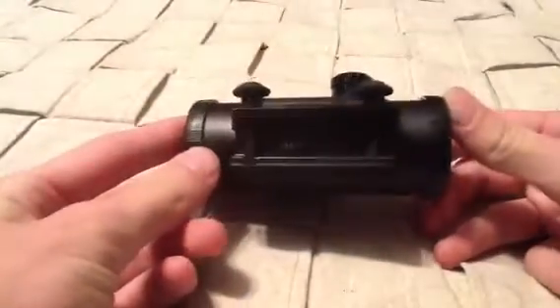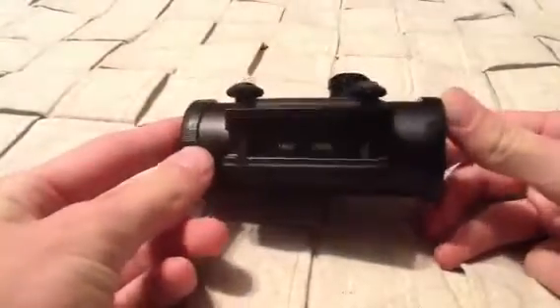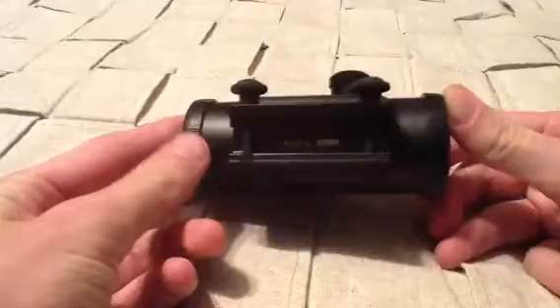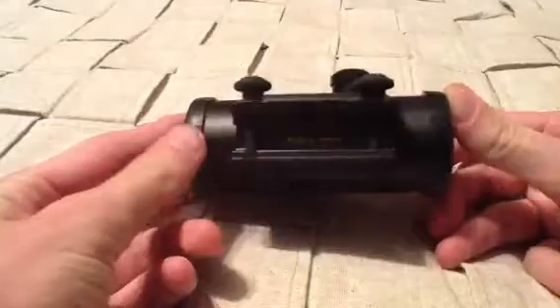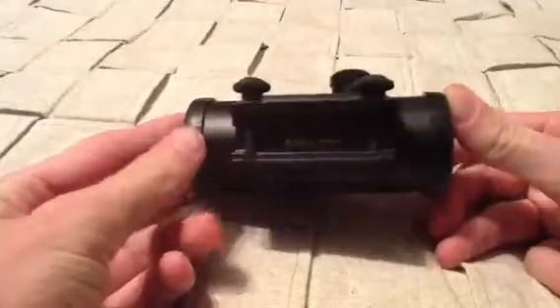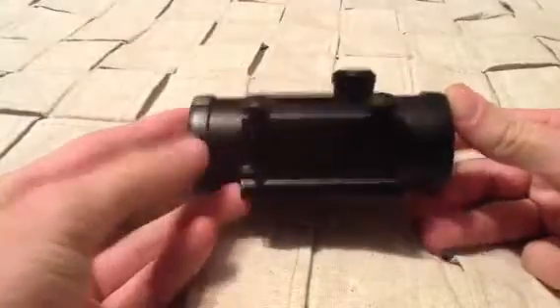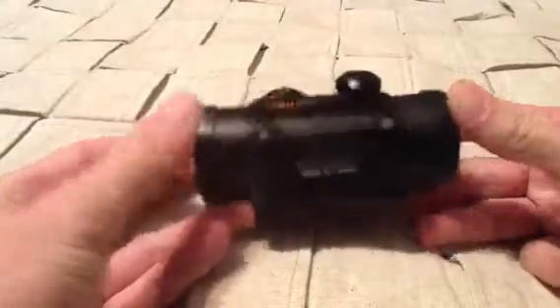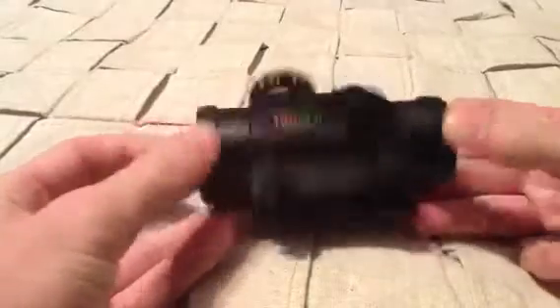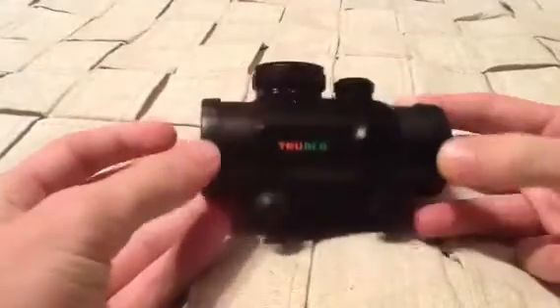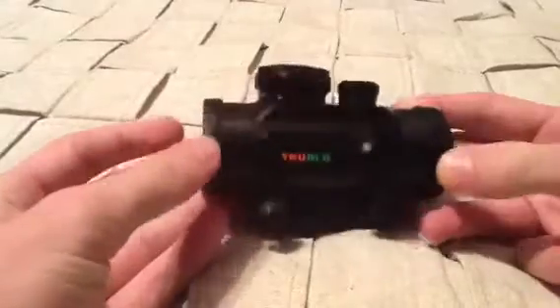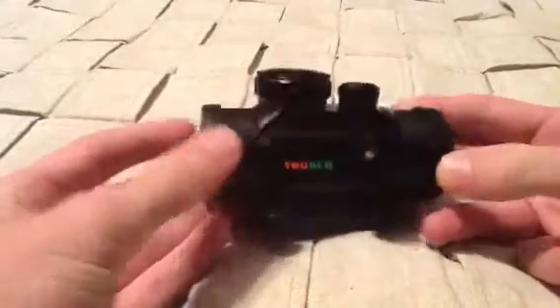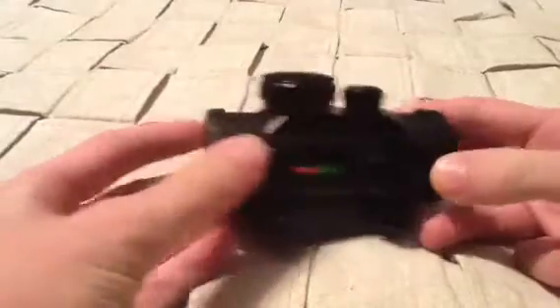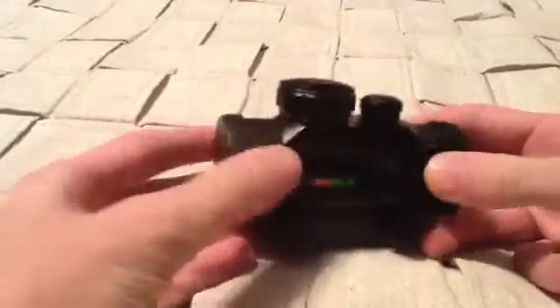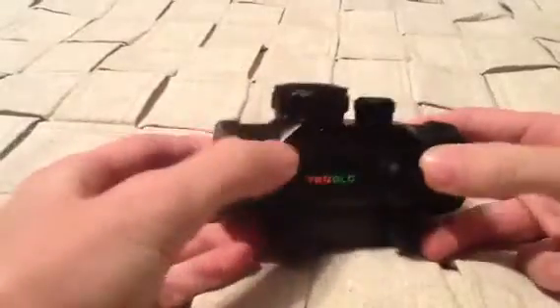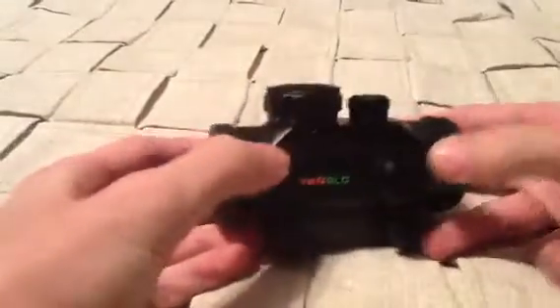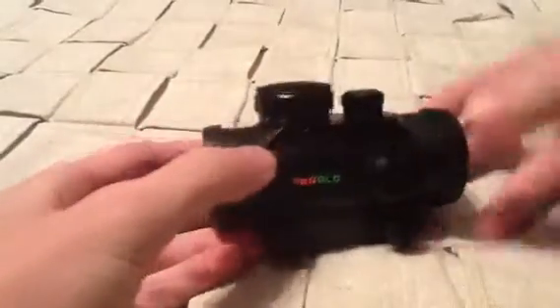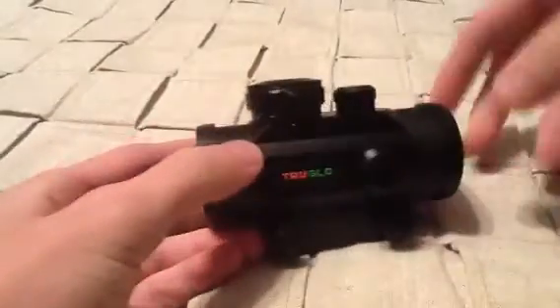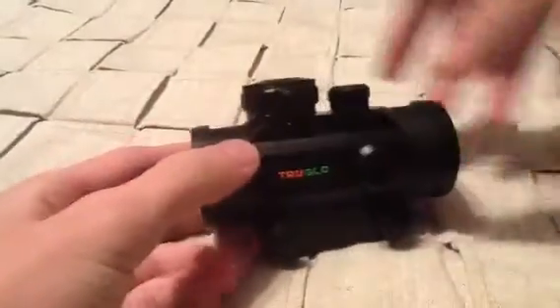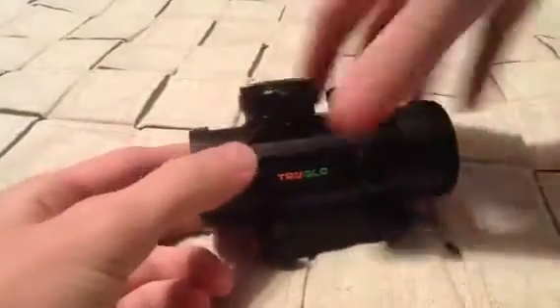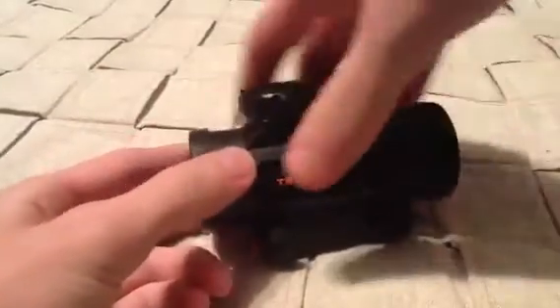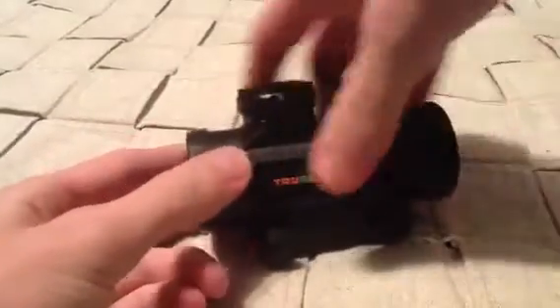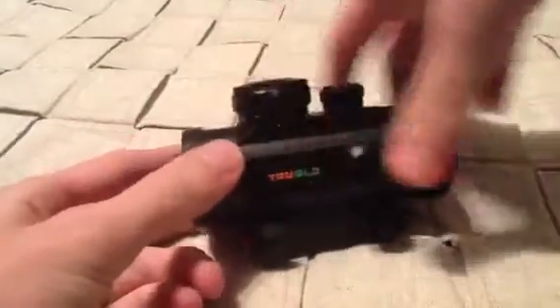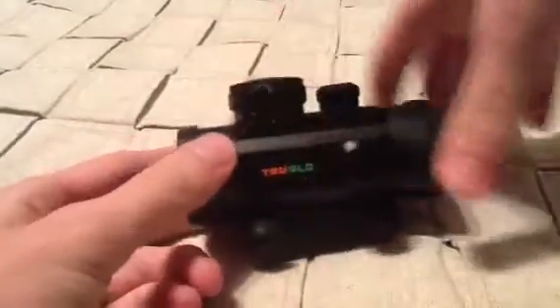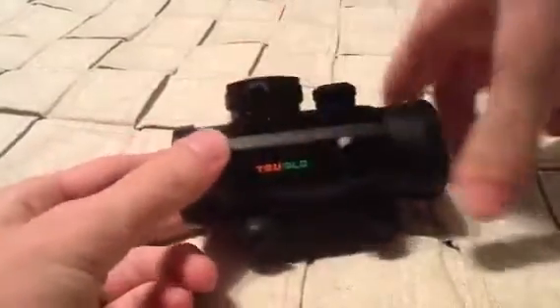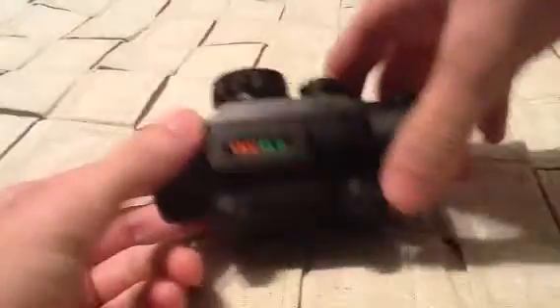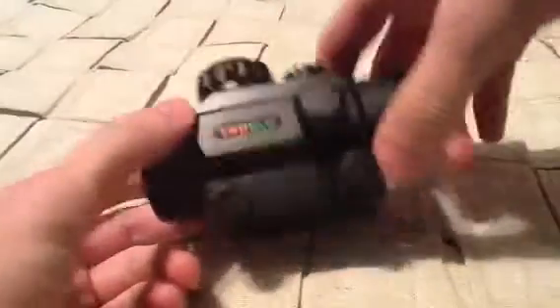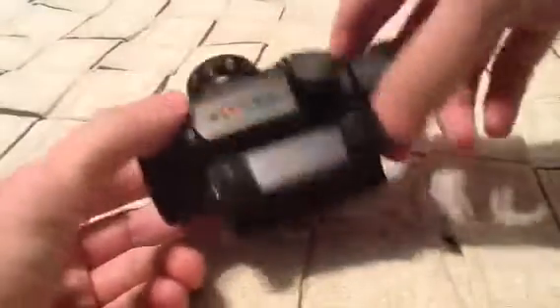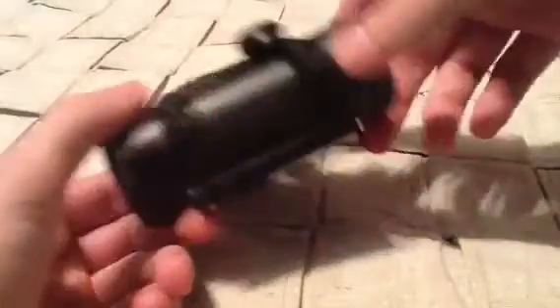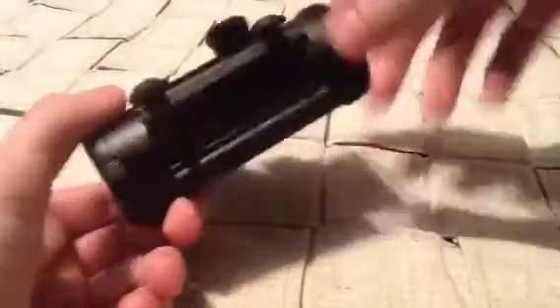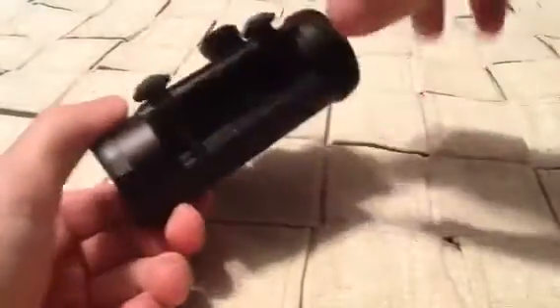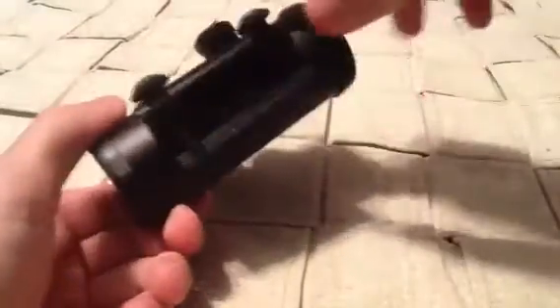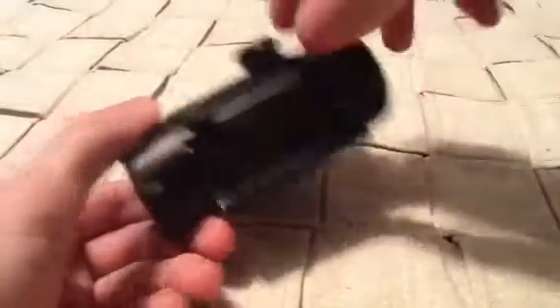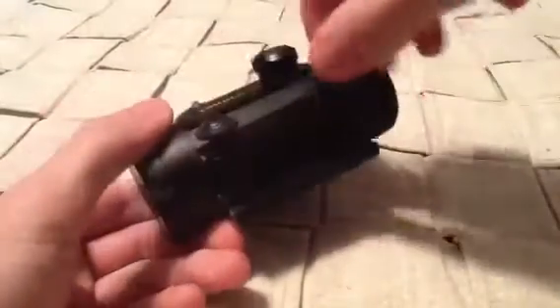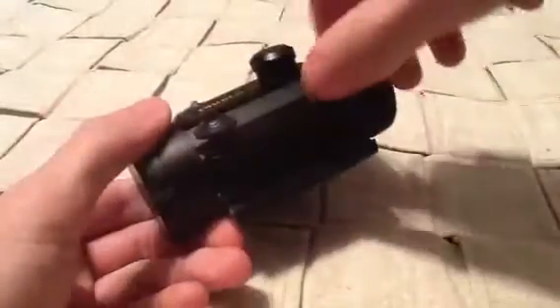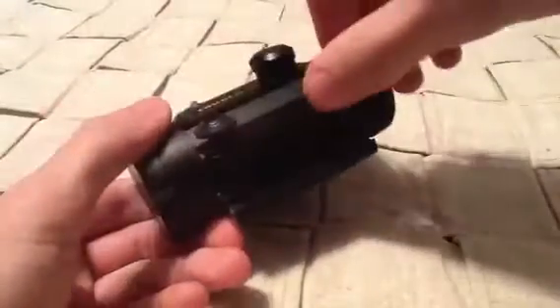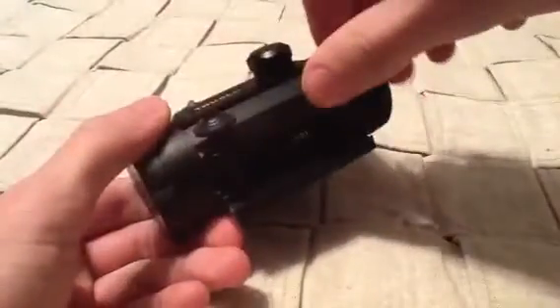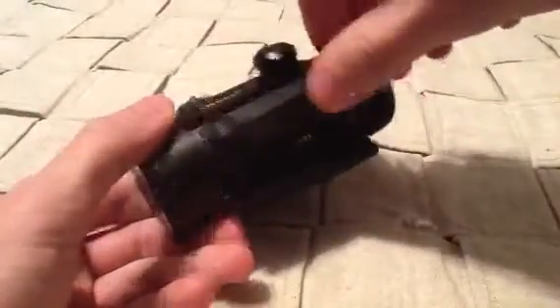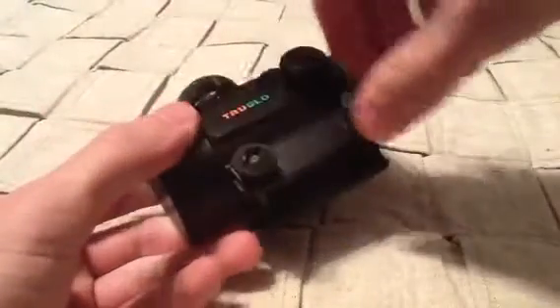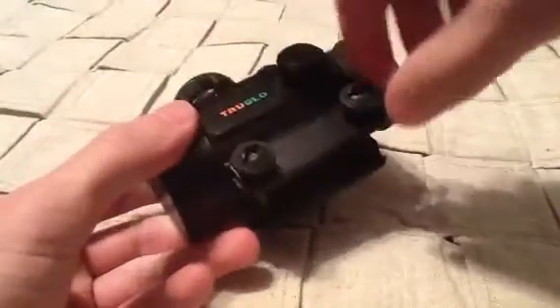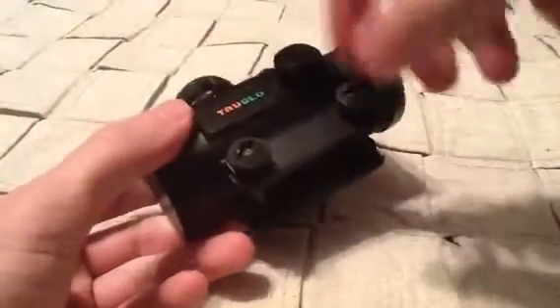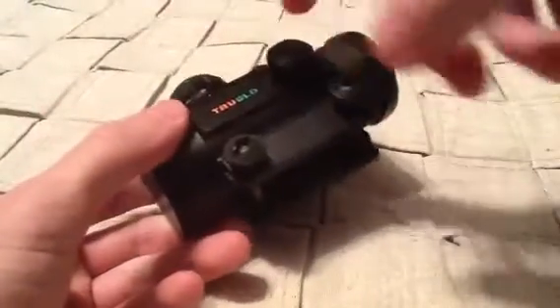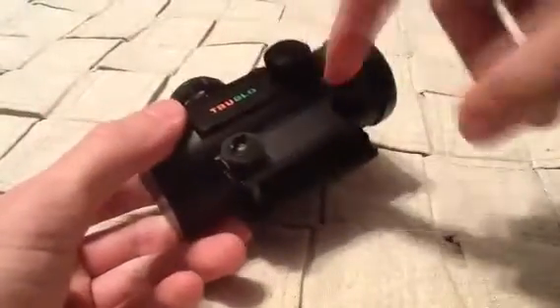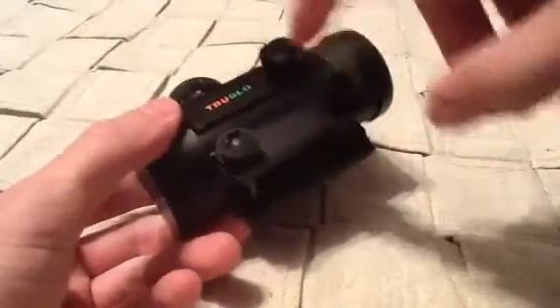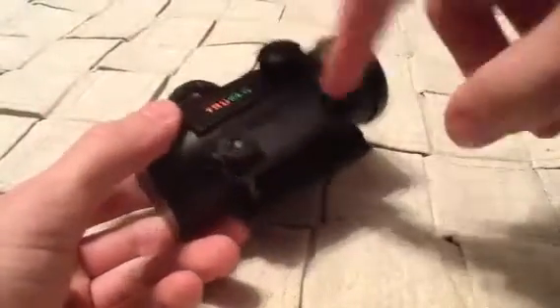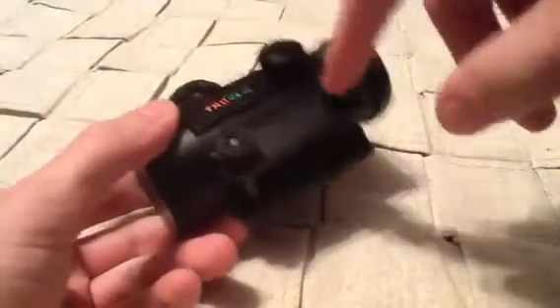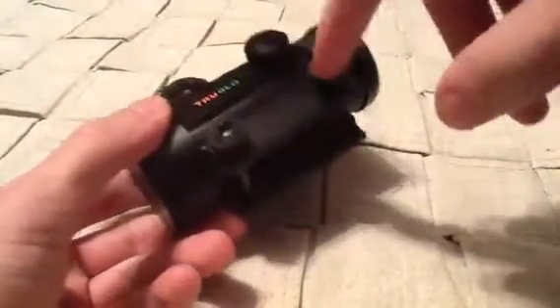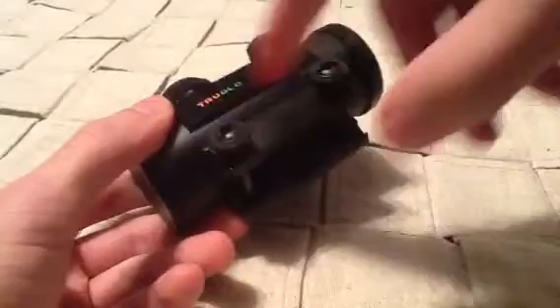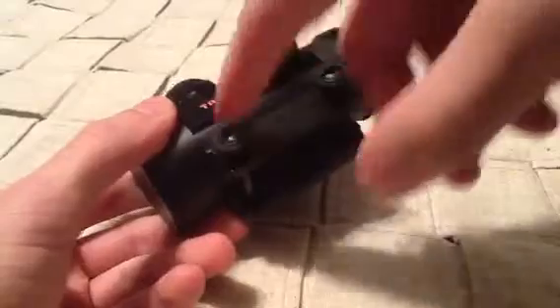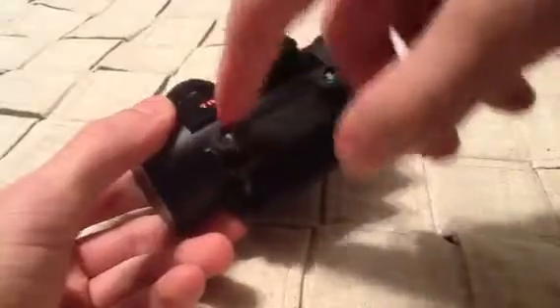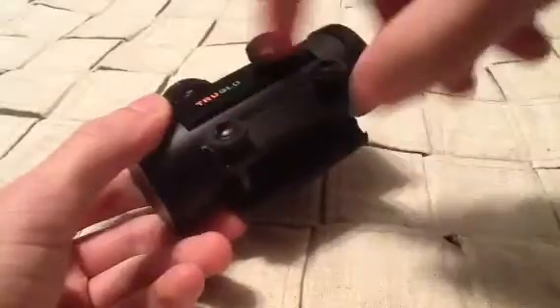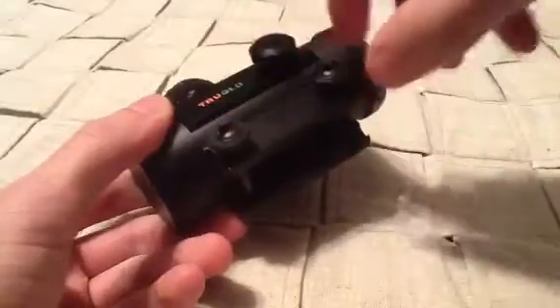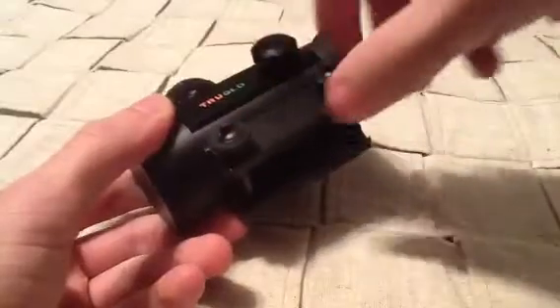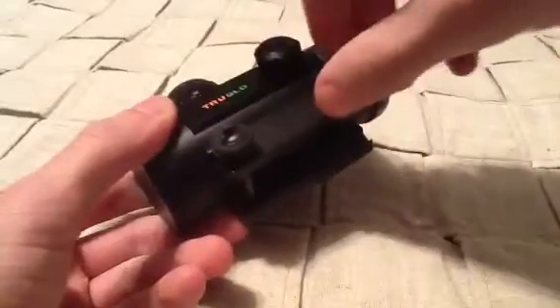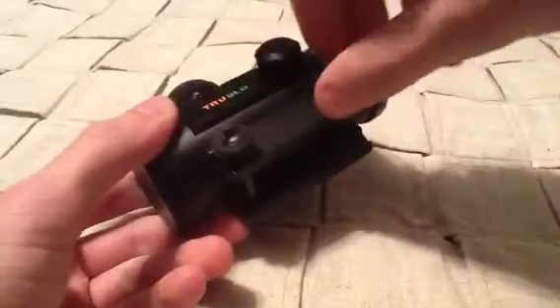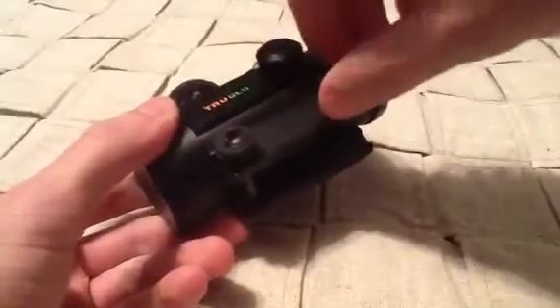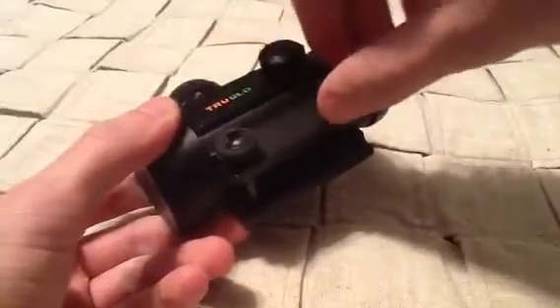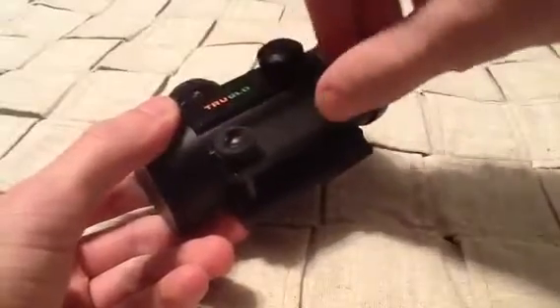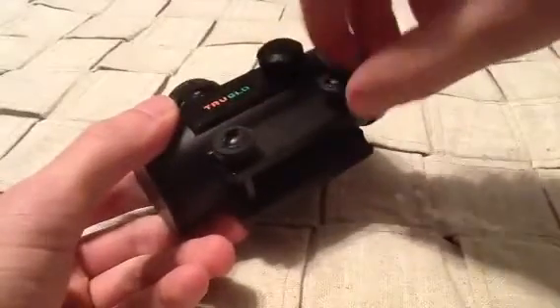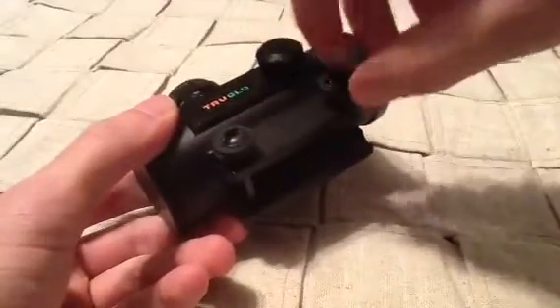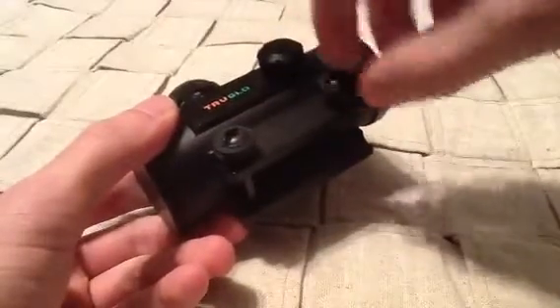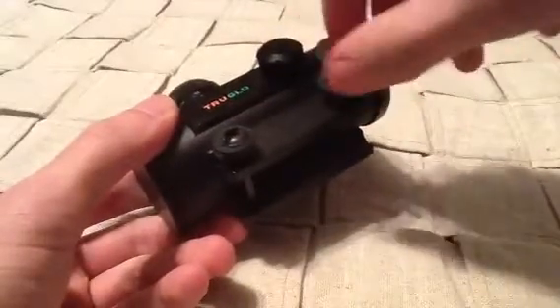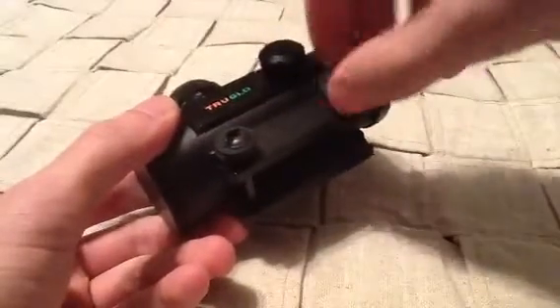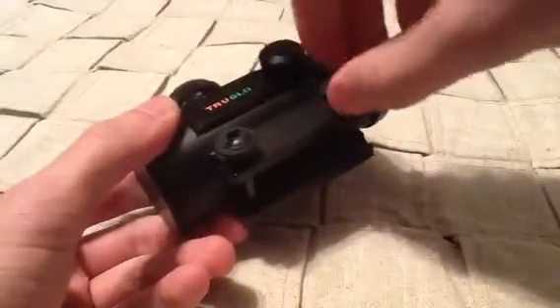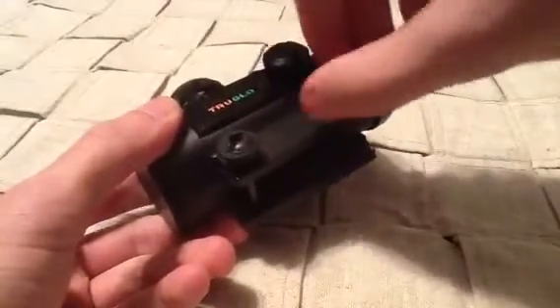It's made in China. It's all metal — everything's metal. It's got little metal fast-attach, detach knobs right here.